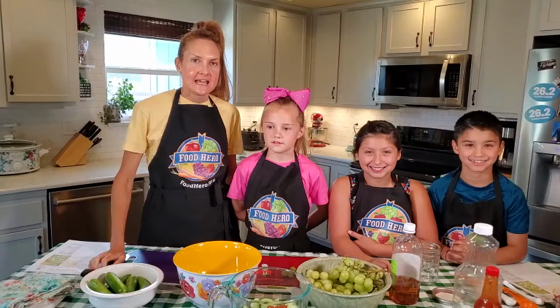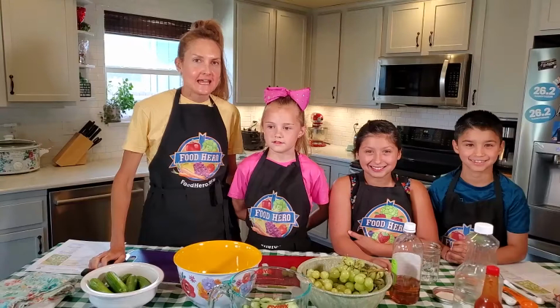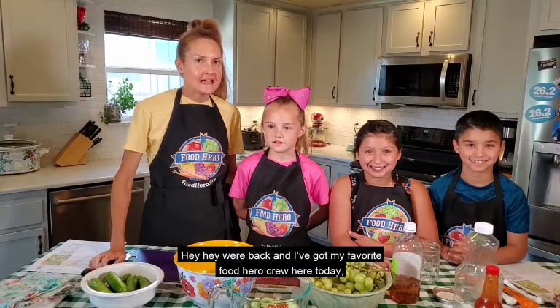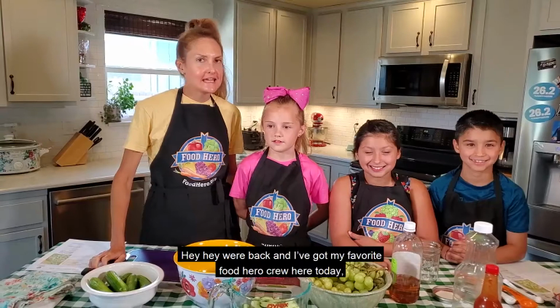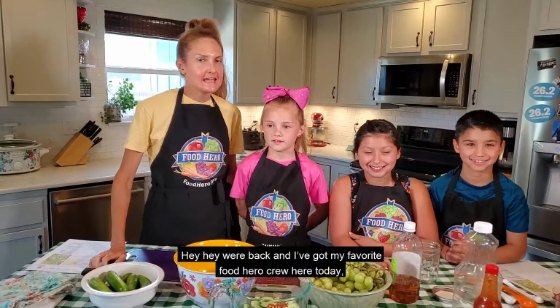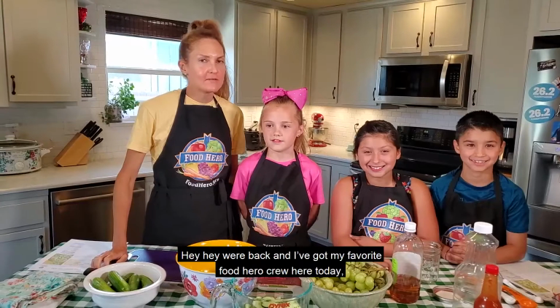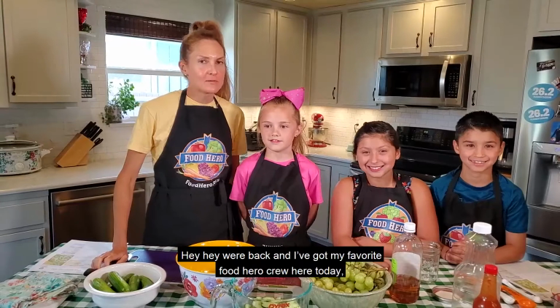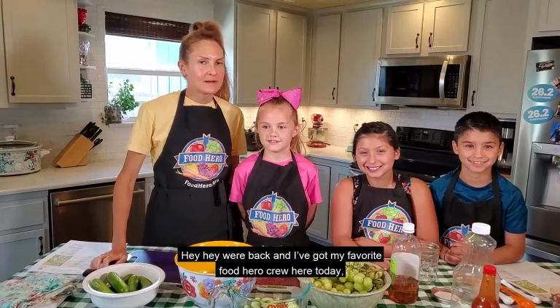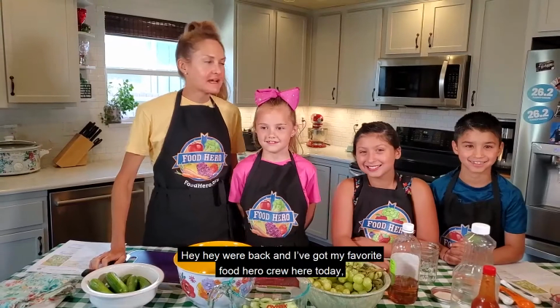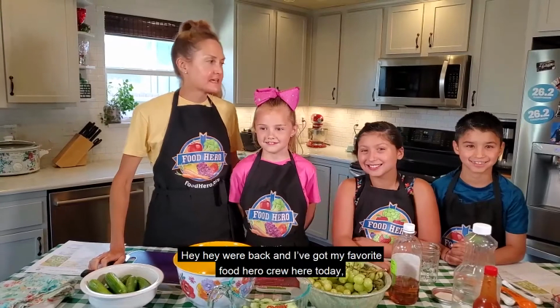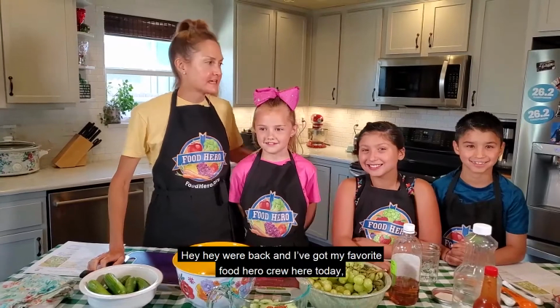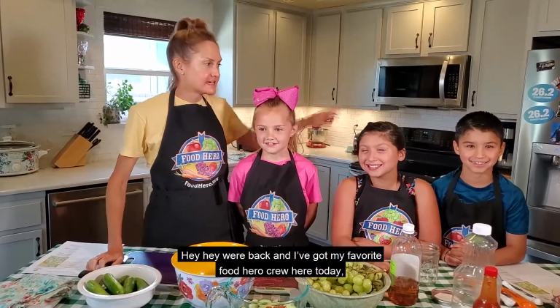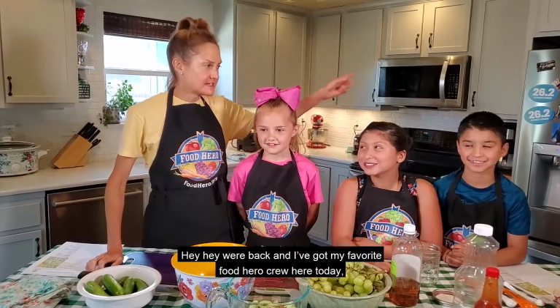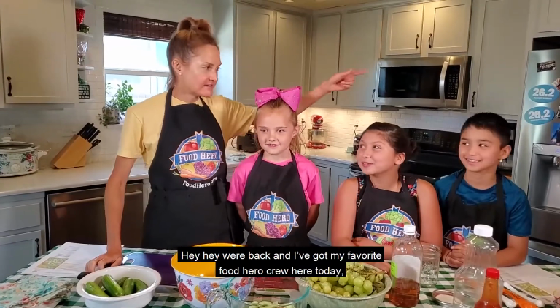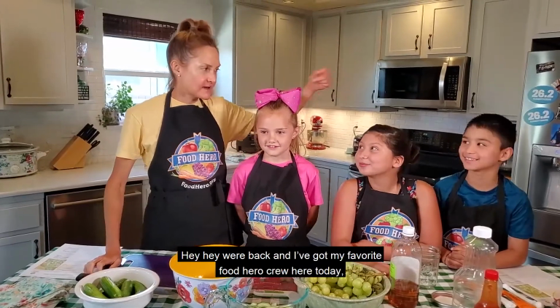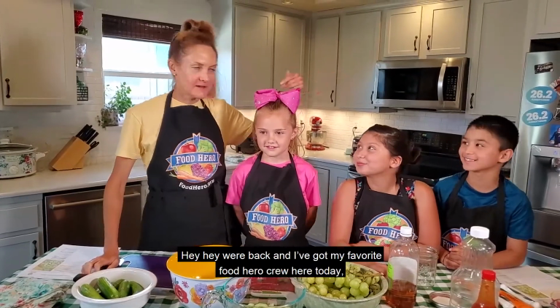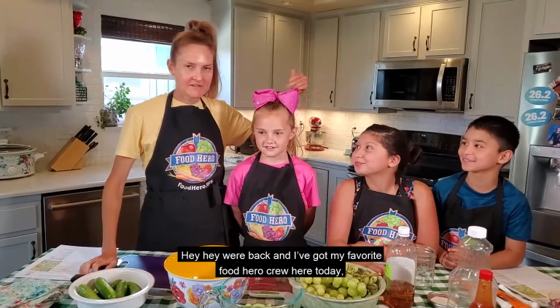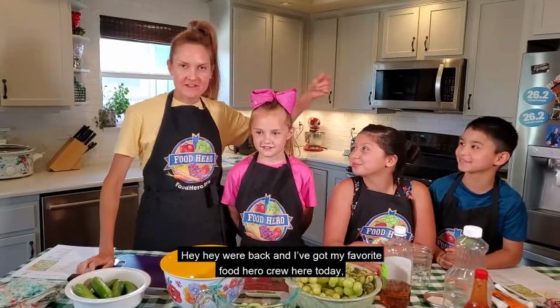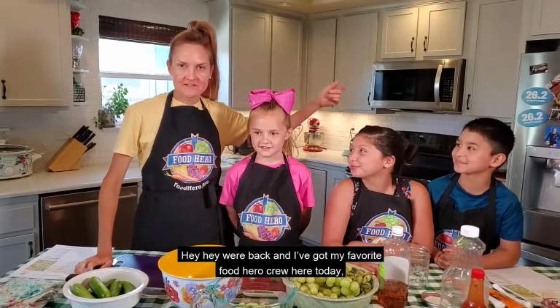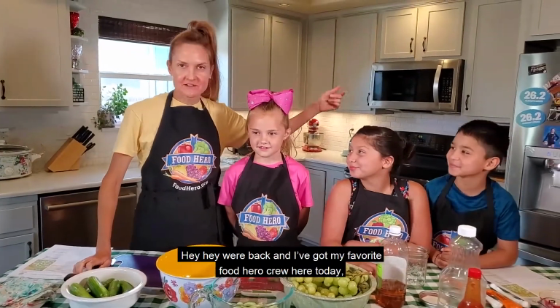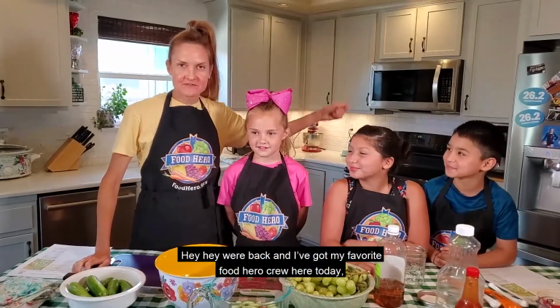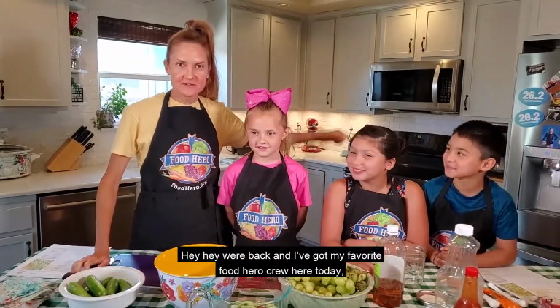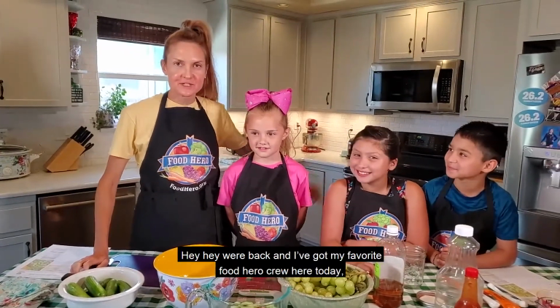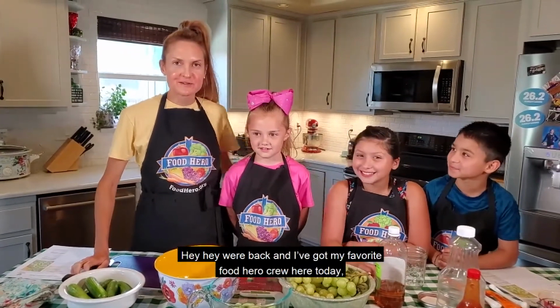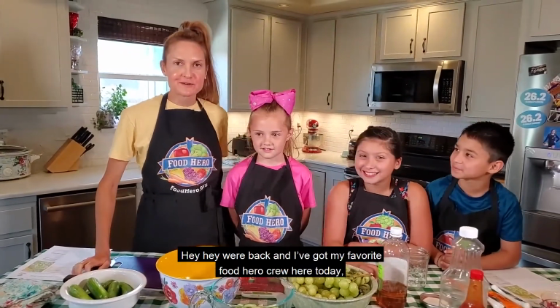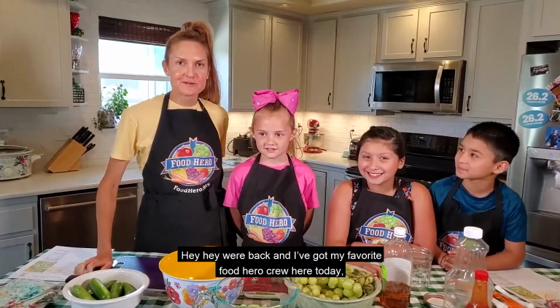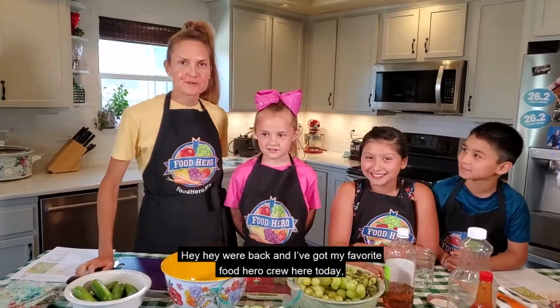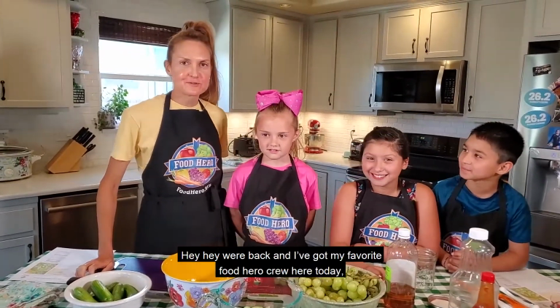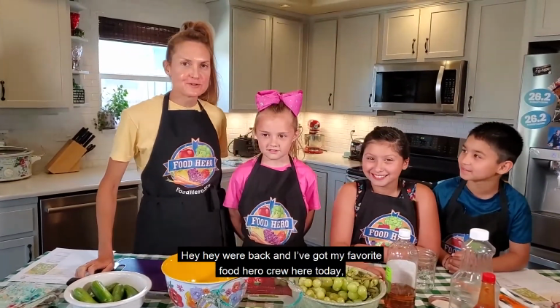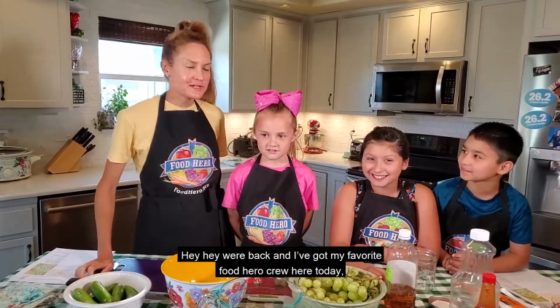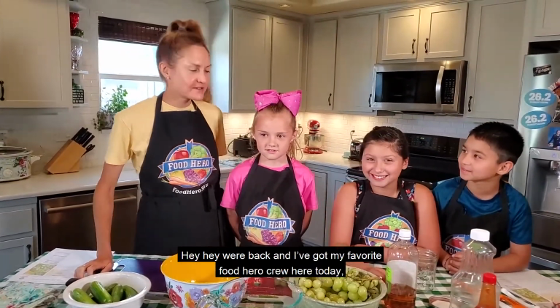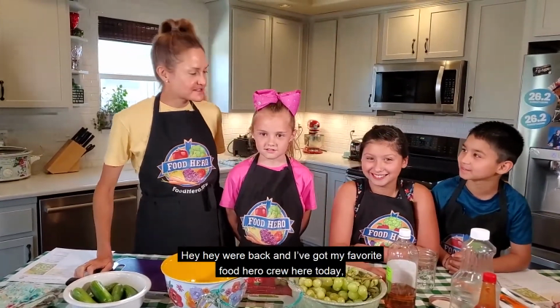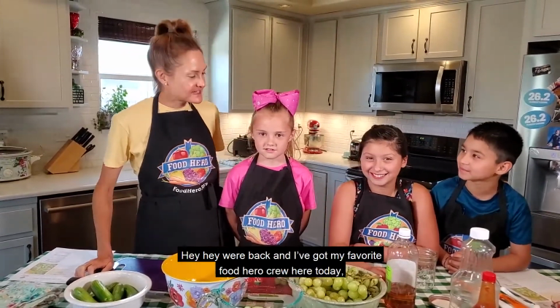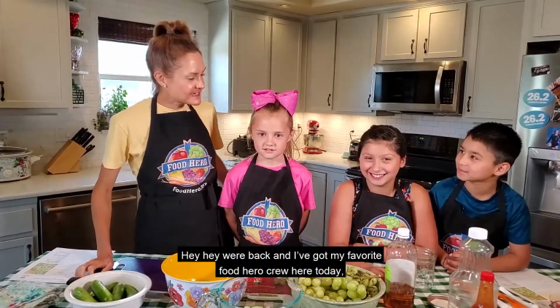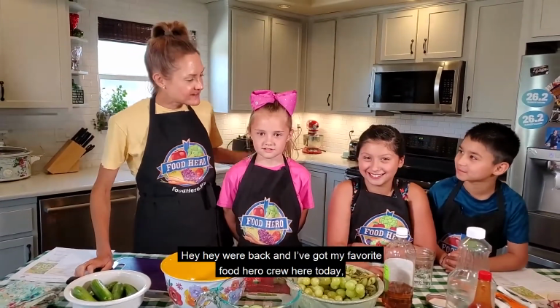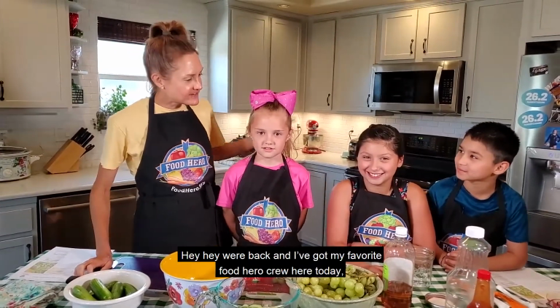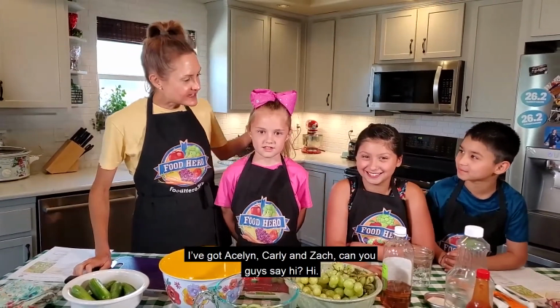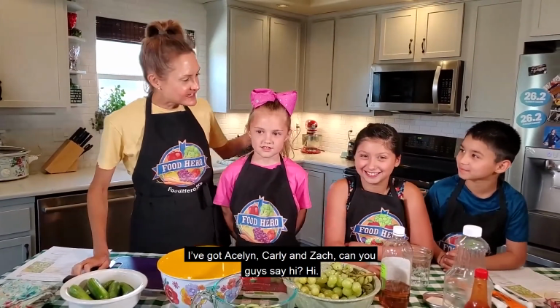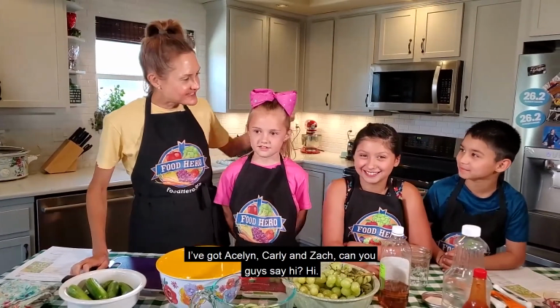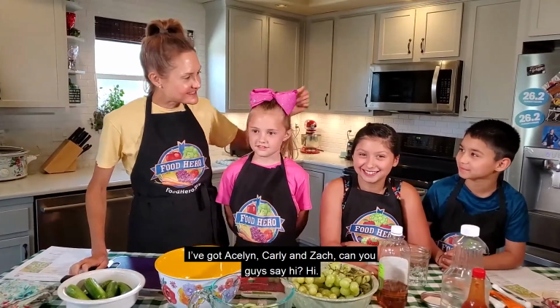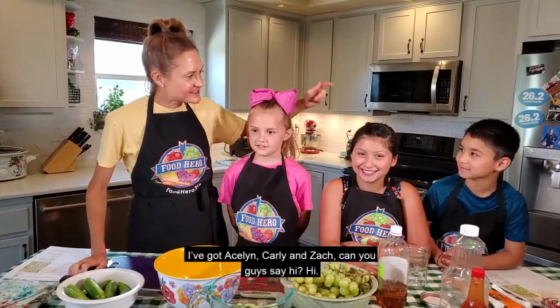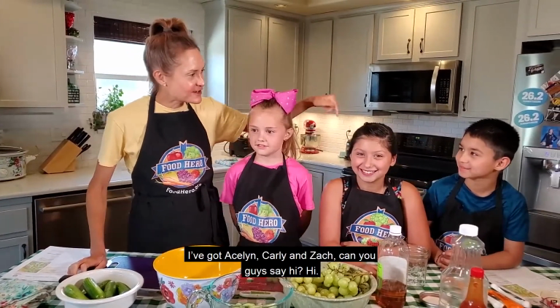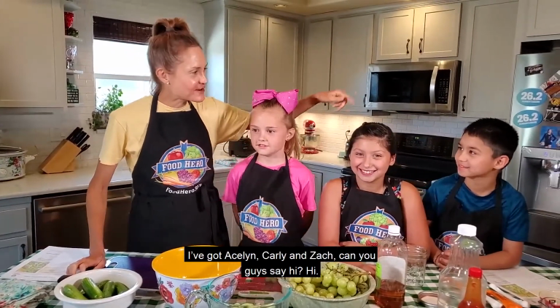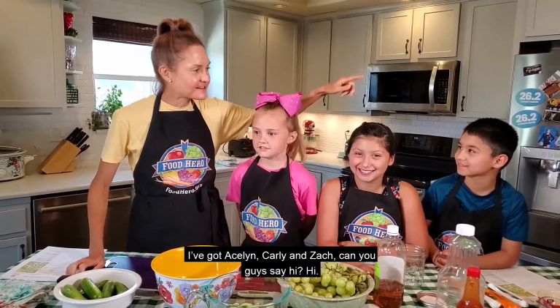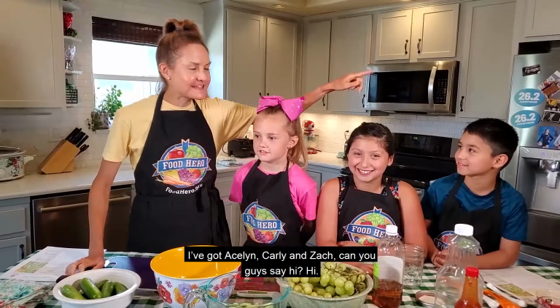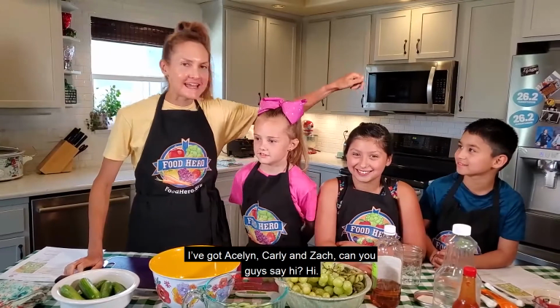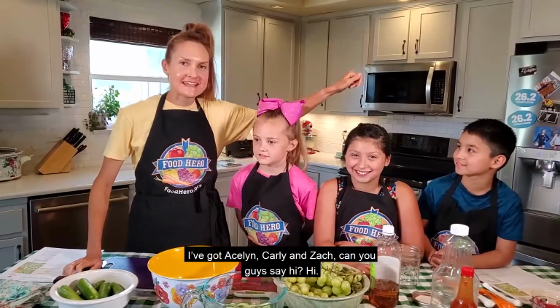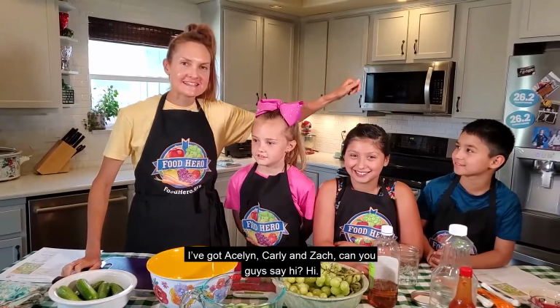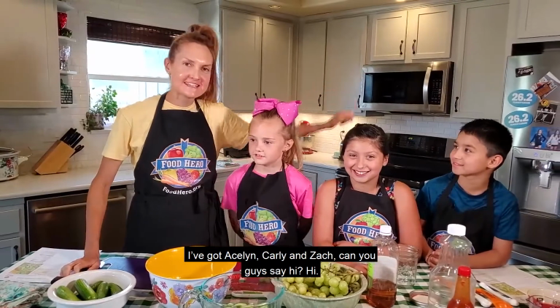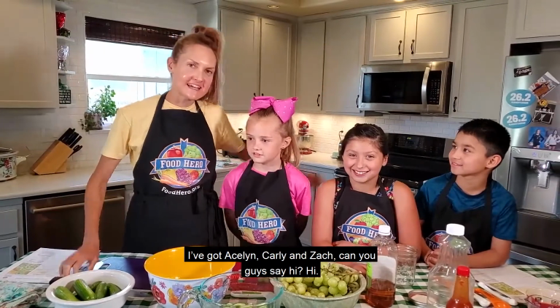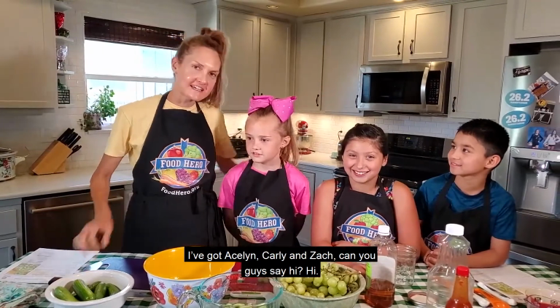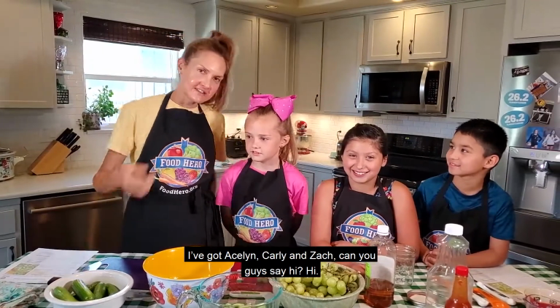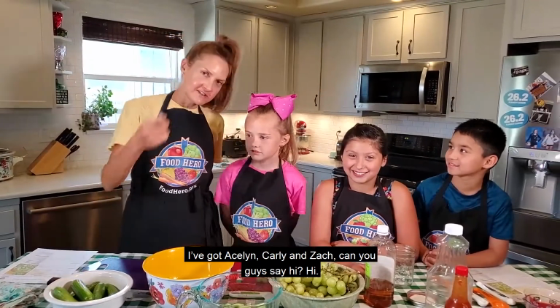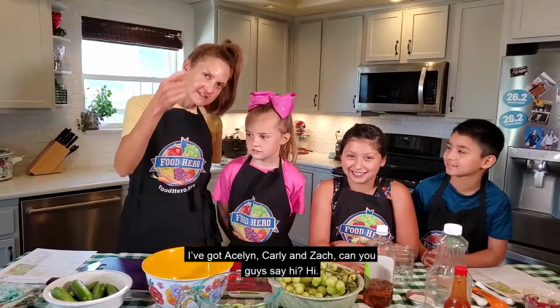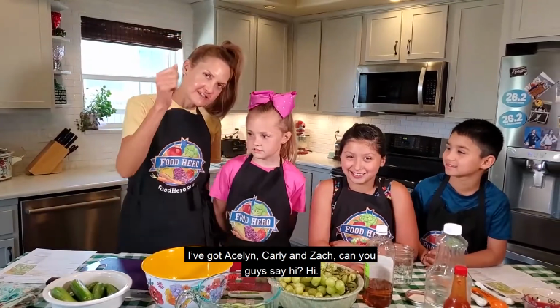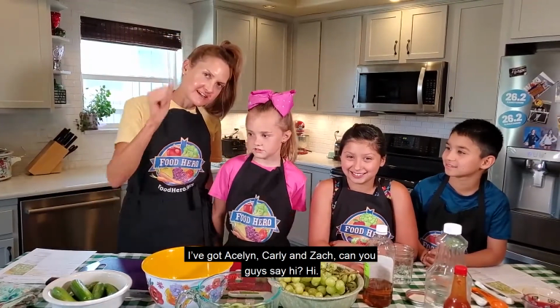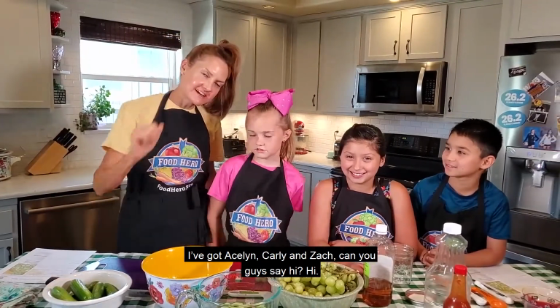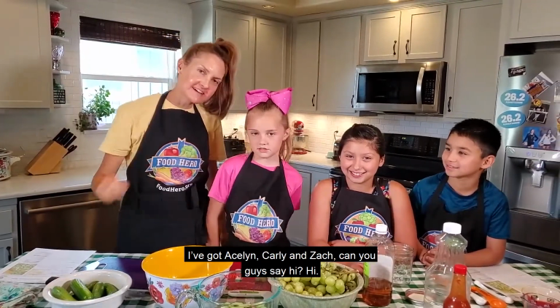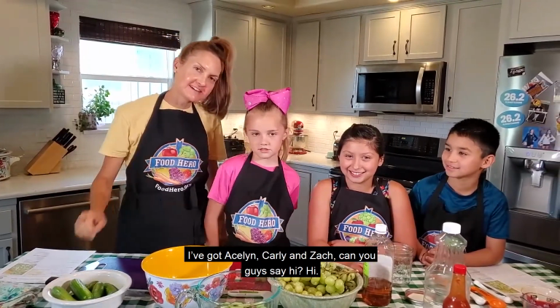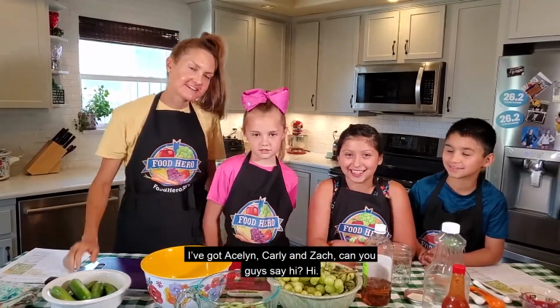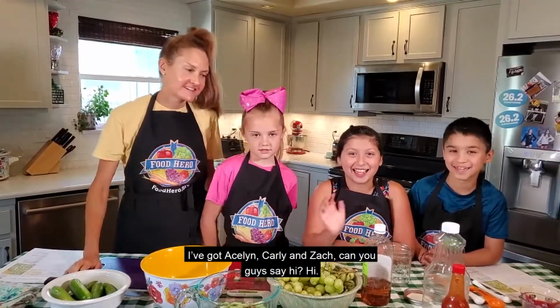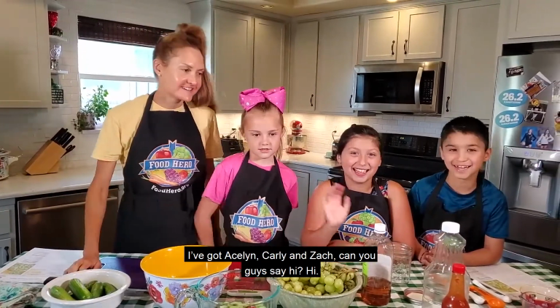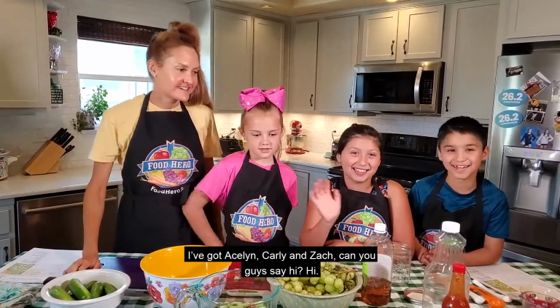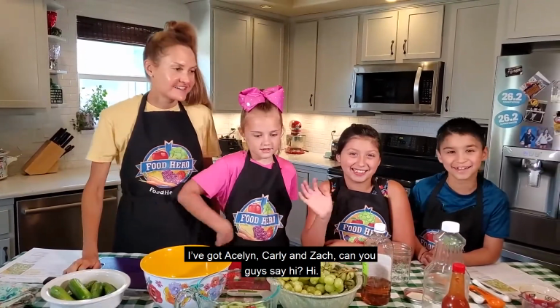Hey, we're back and I've got my favorite Food Hero crew here today. I've got Aislinn, Carly, and Zach. Can you guys say hi? Hi.